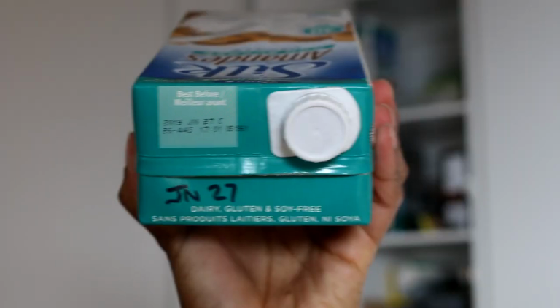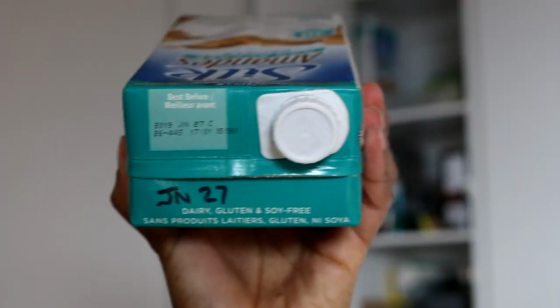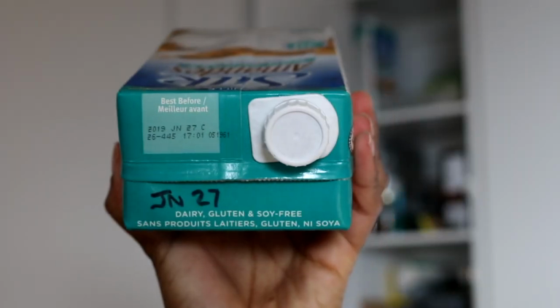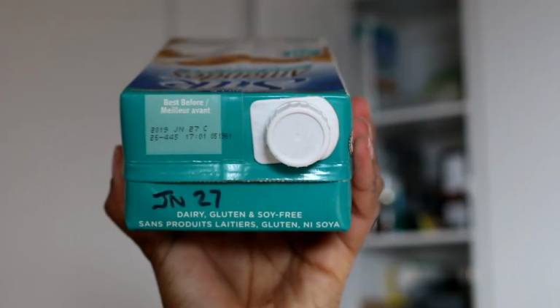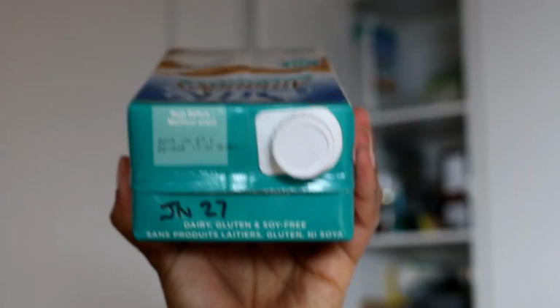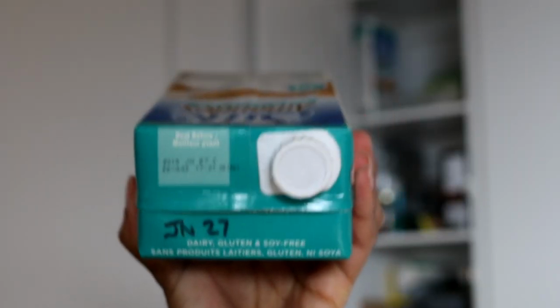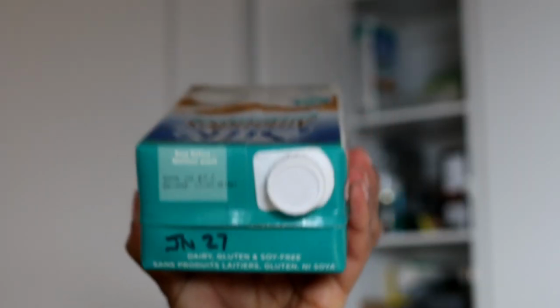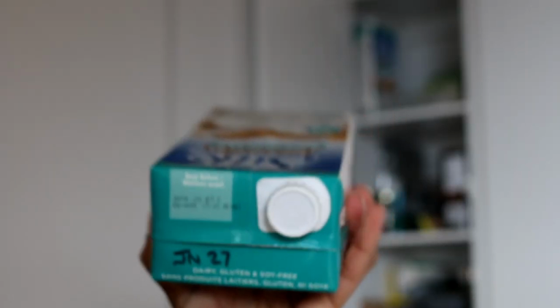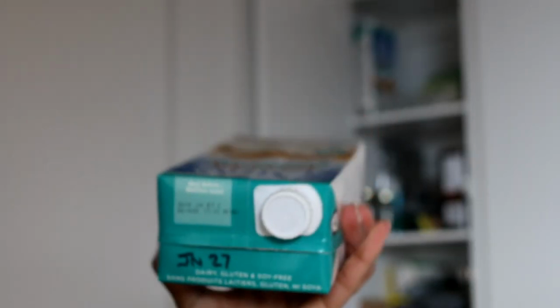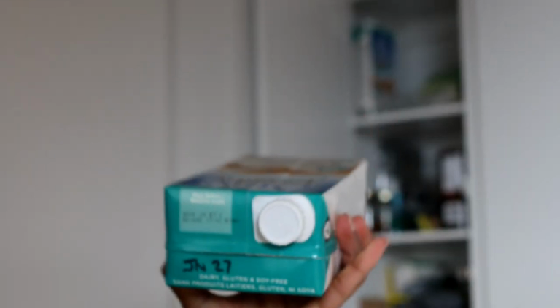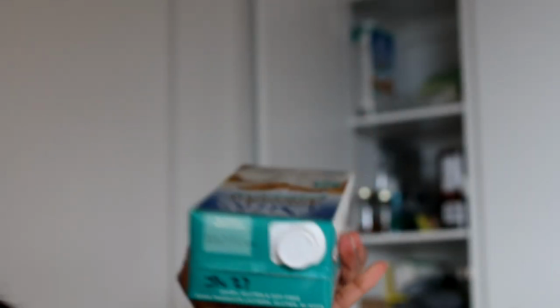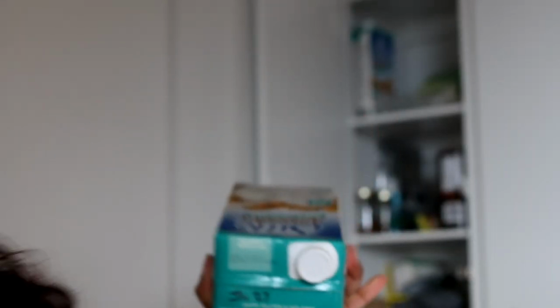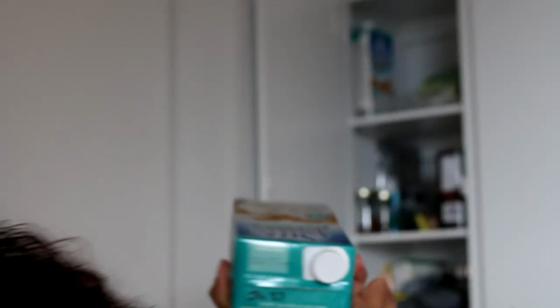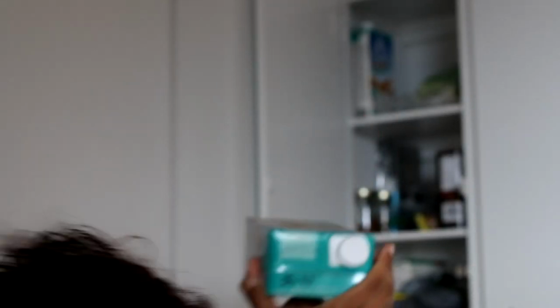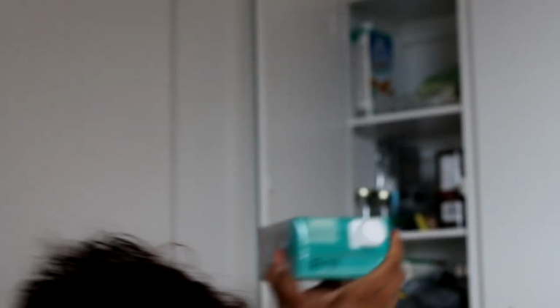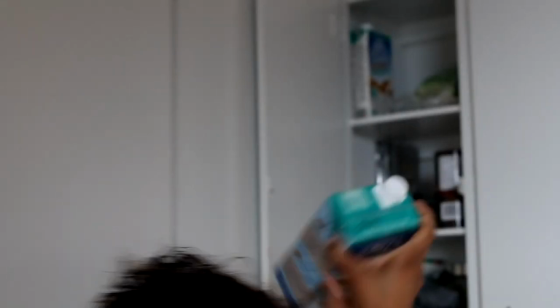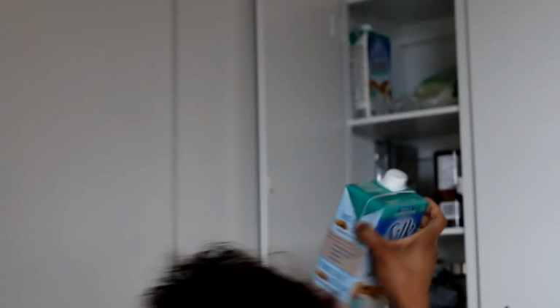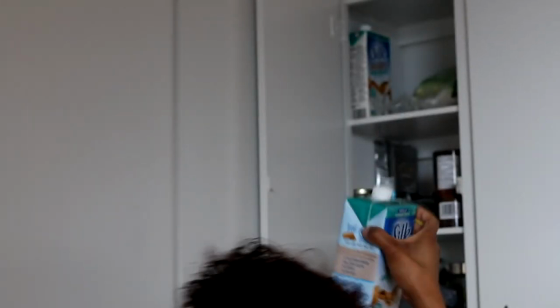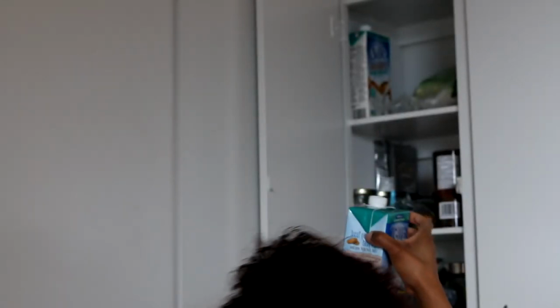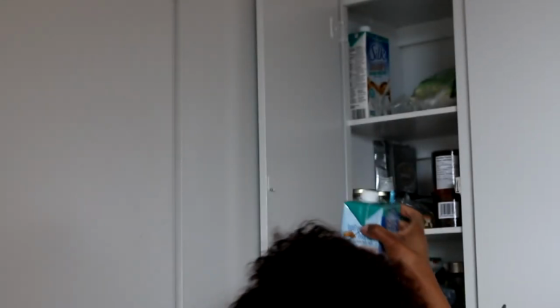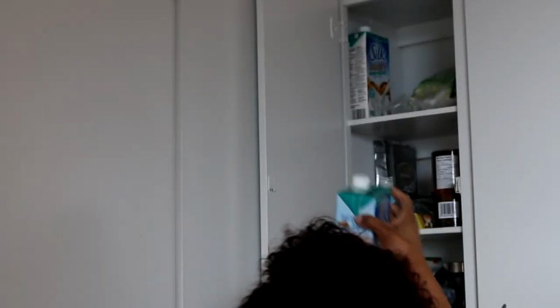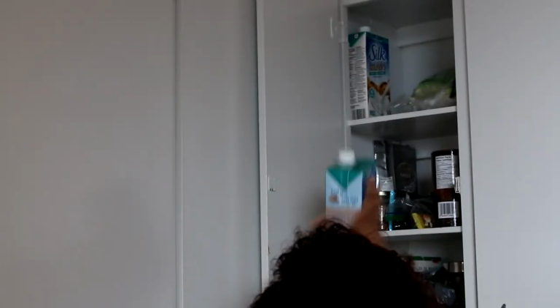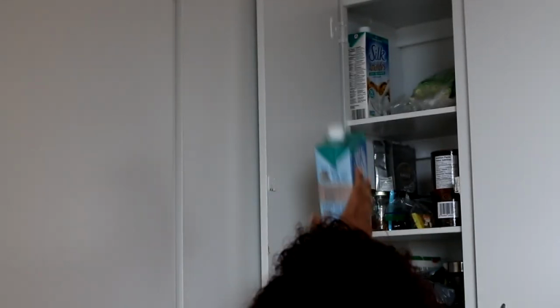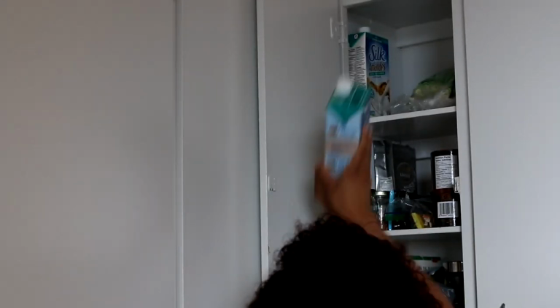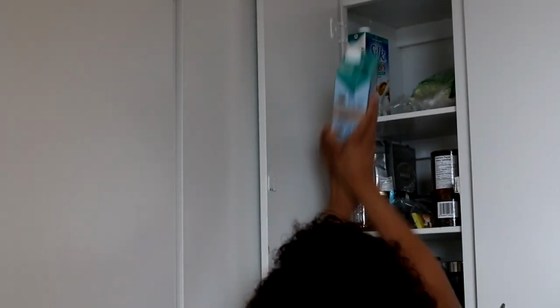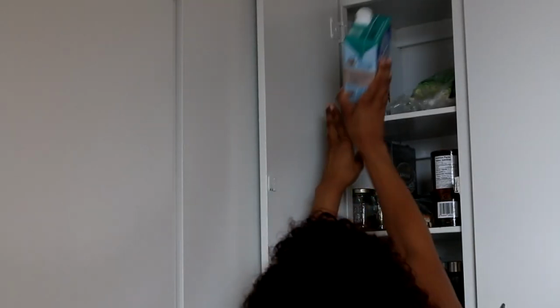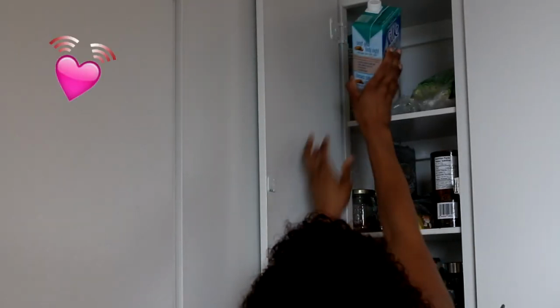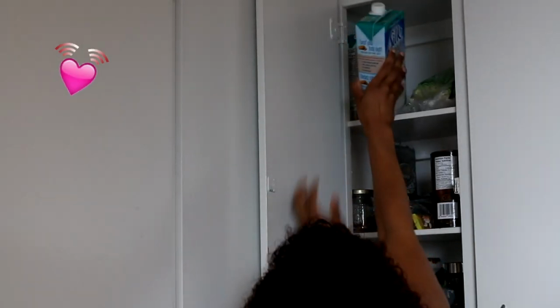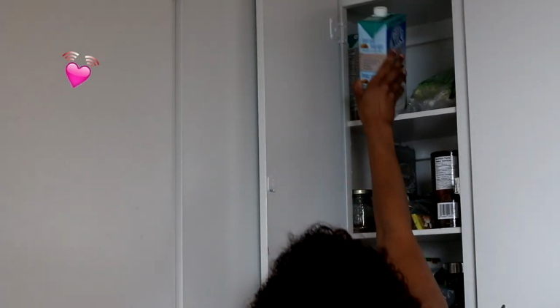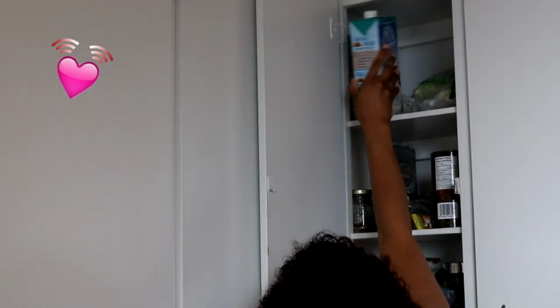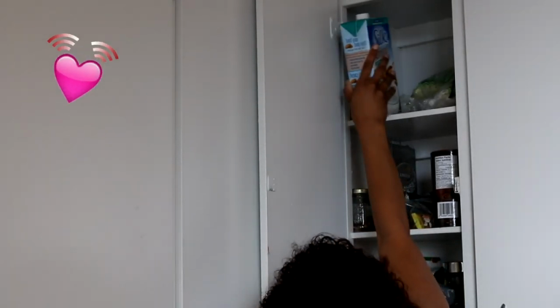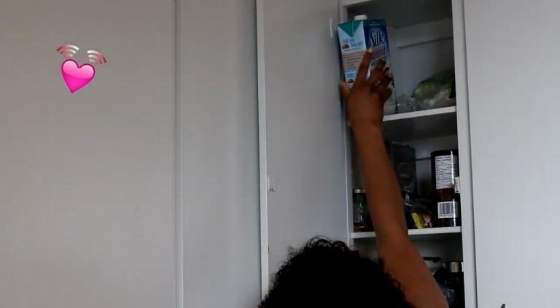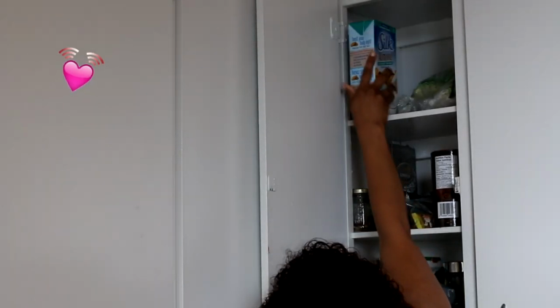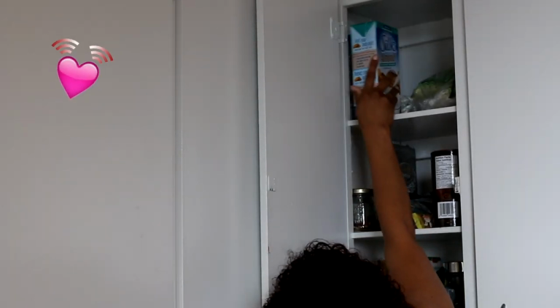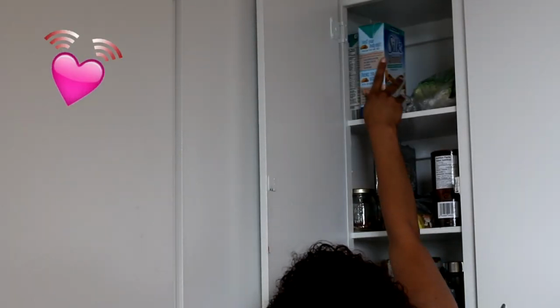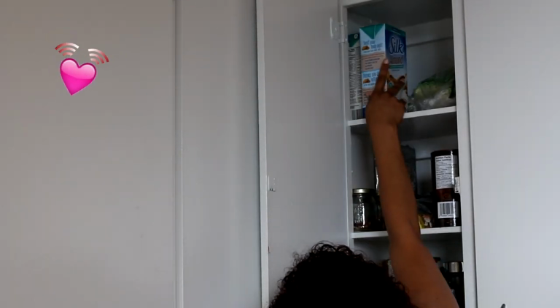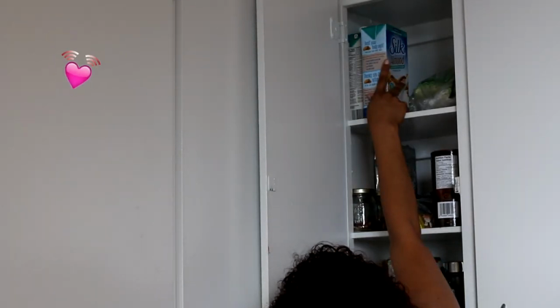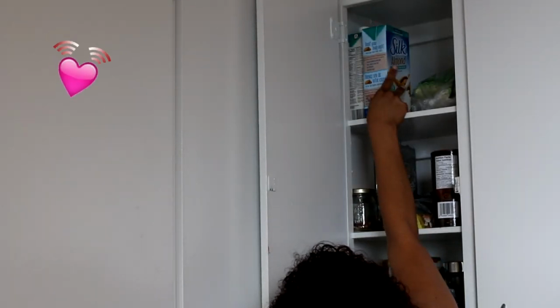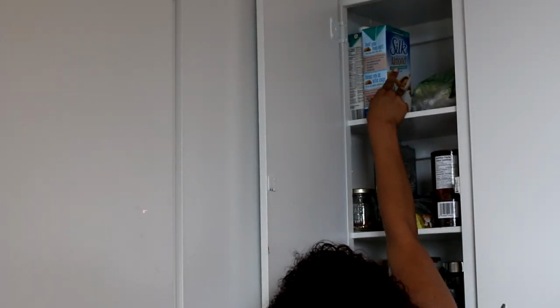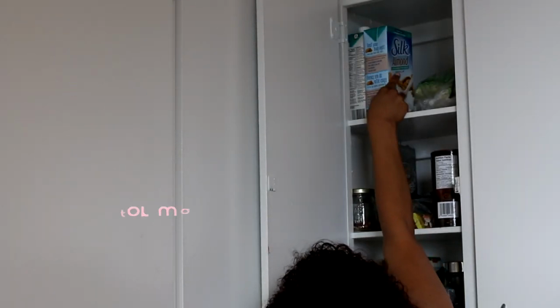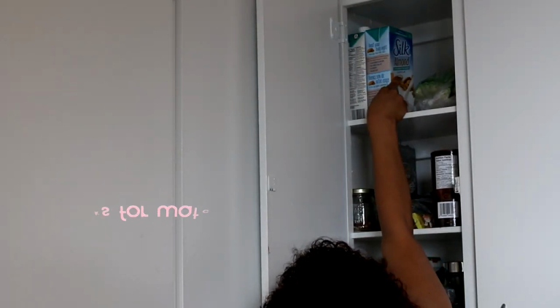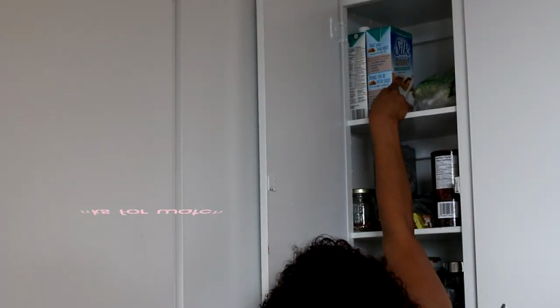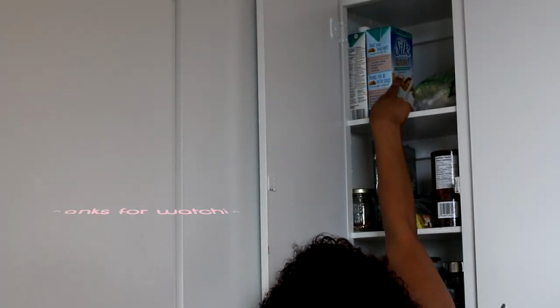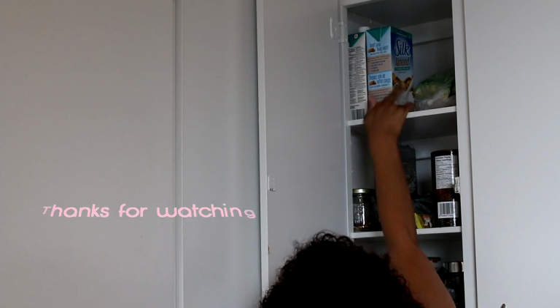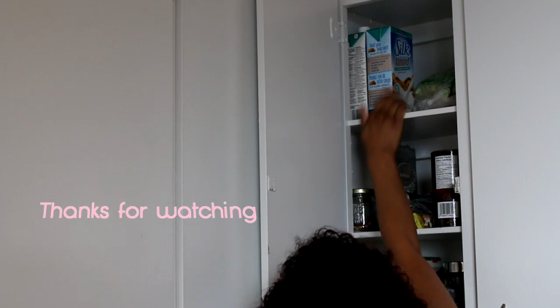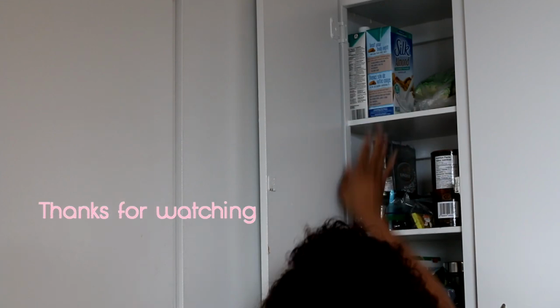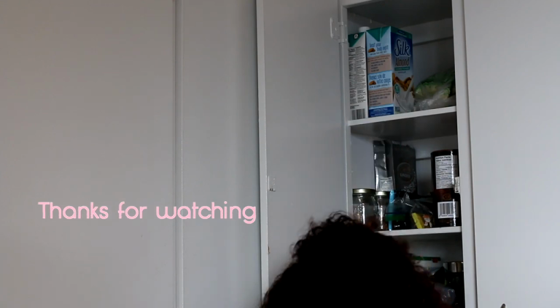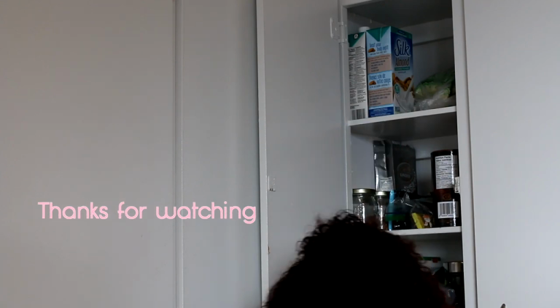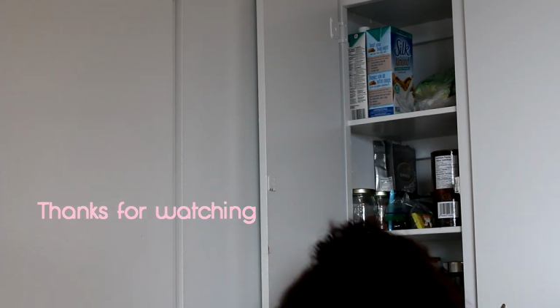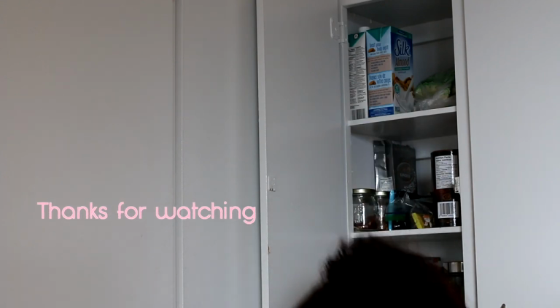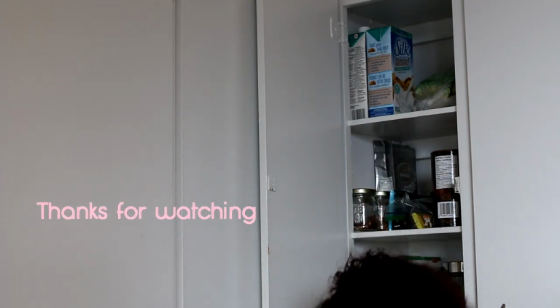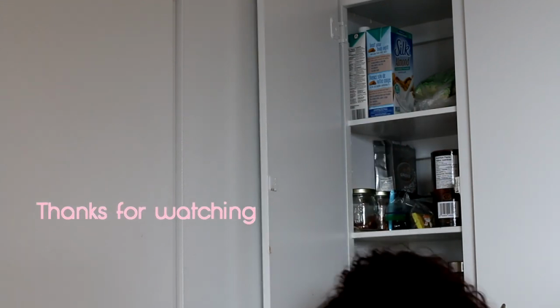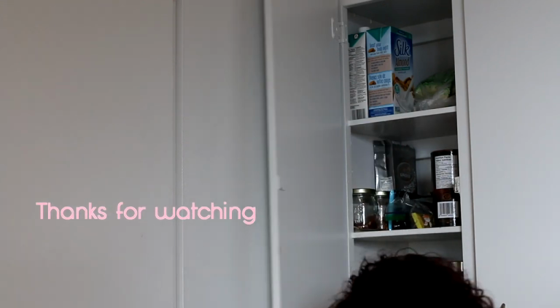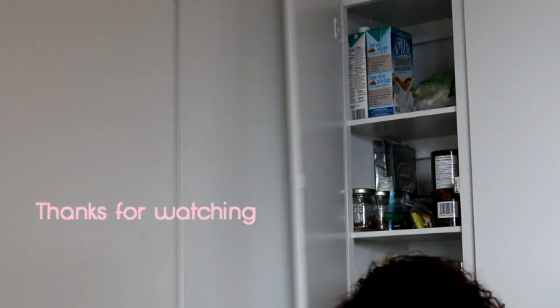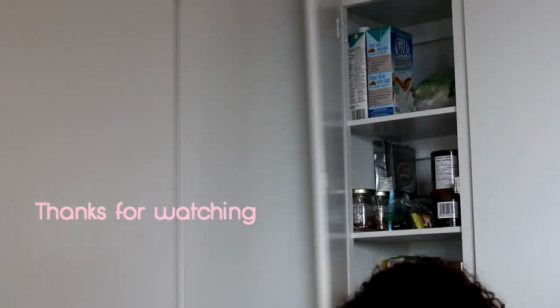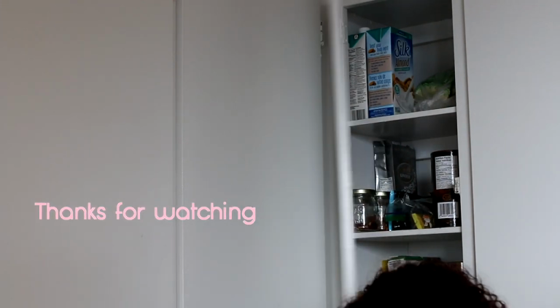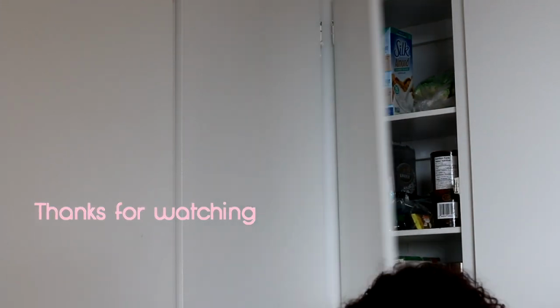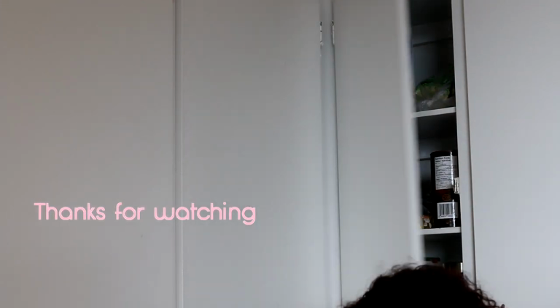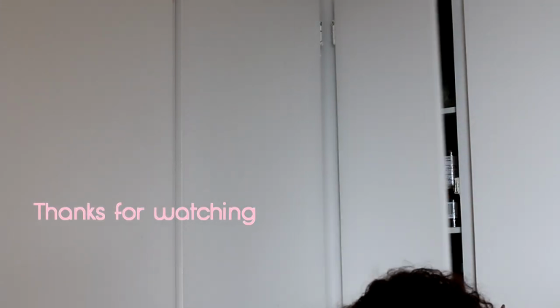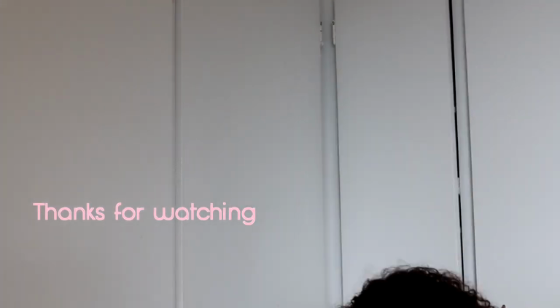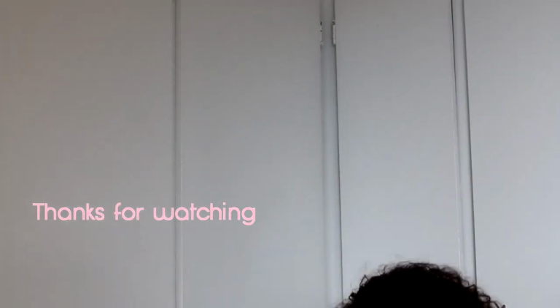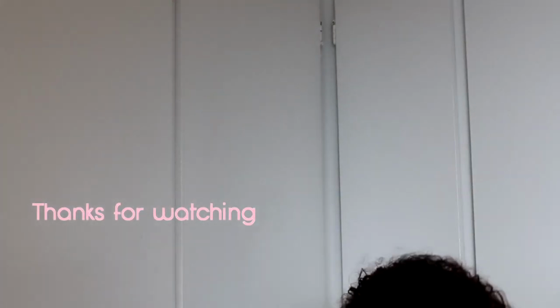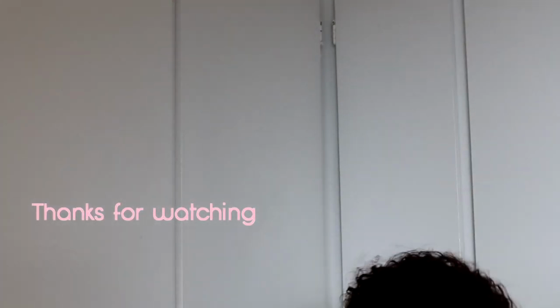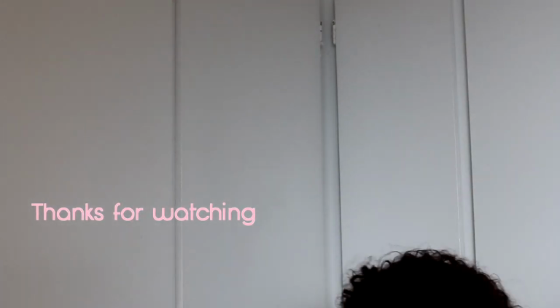But this one, this one can stay. I hope you found this video helpful. If you did, let me know by hitting the like button. And until next time, love you later.